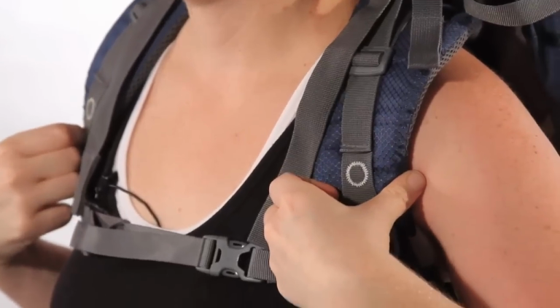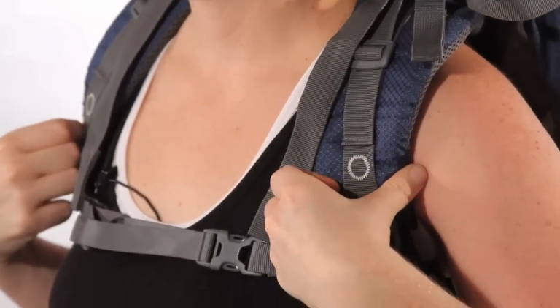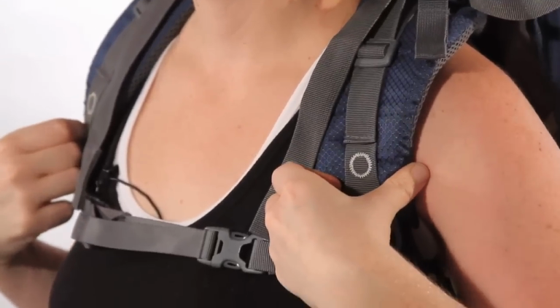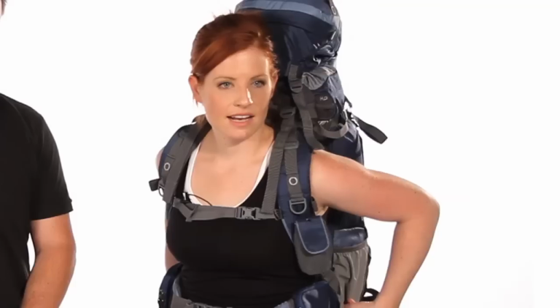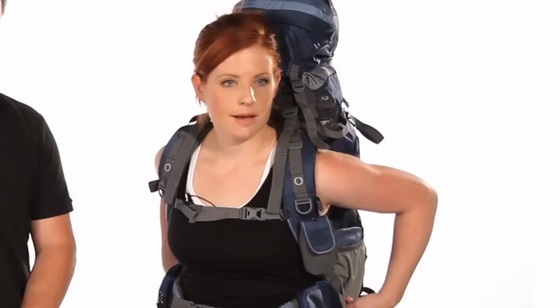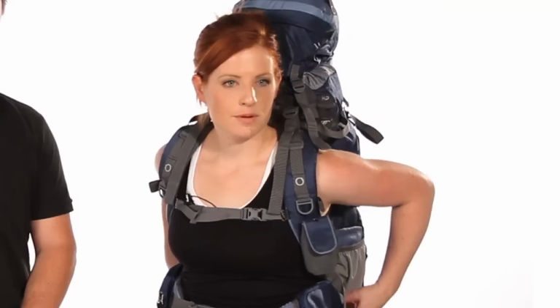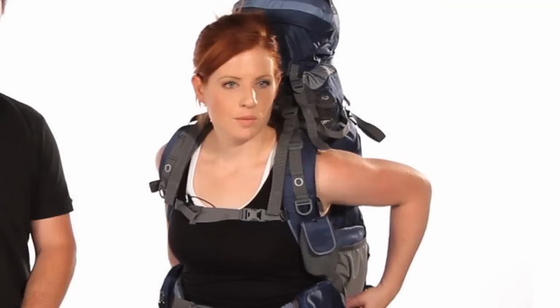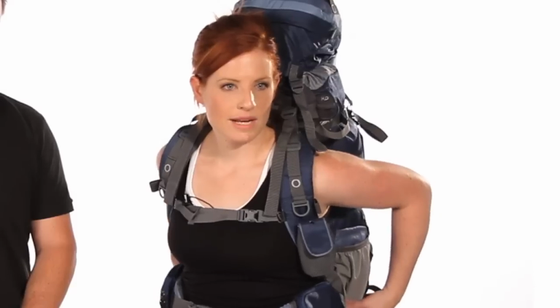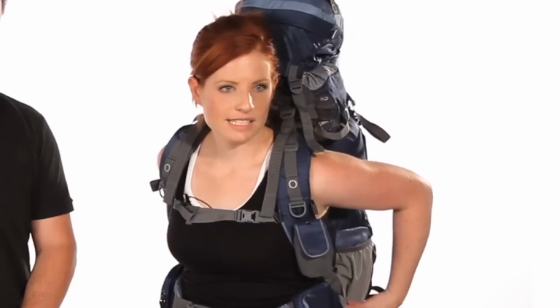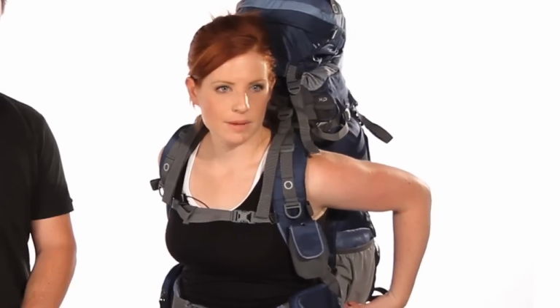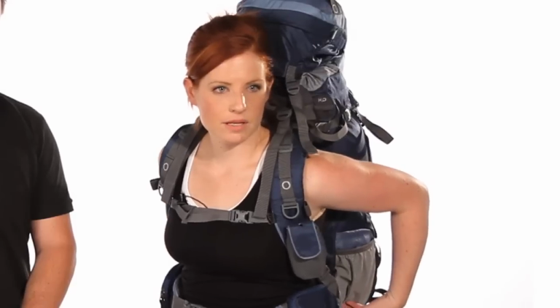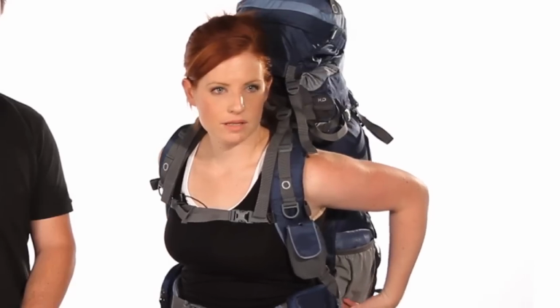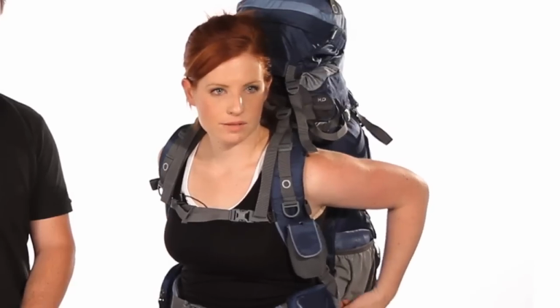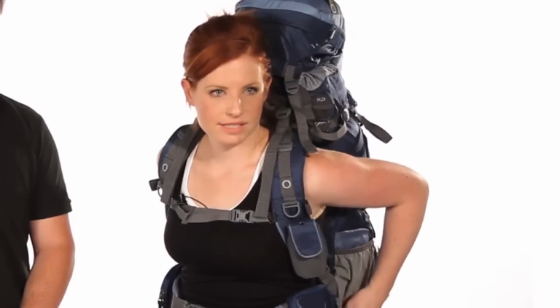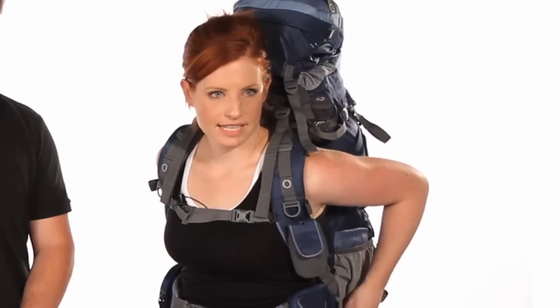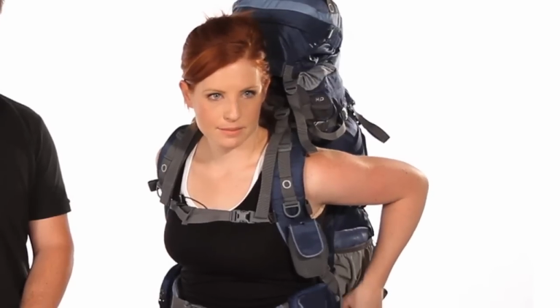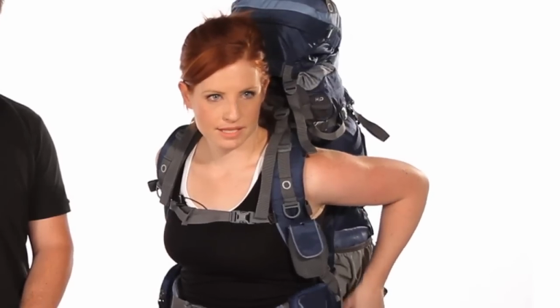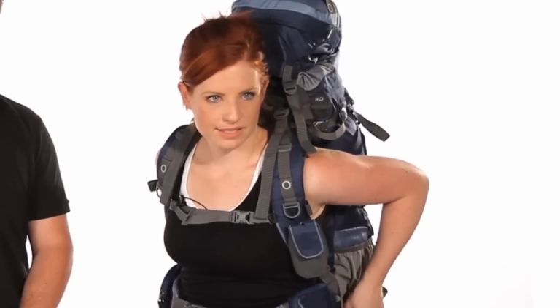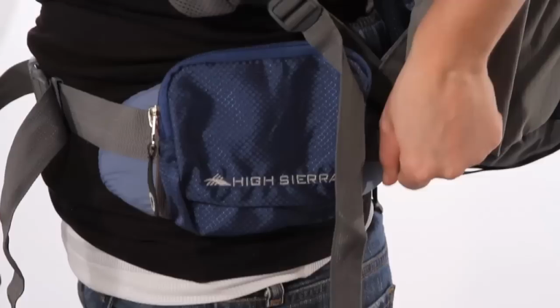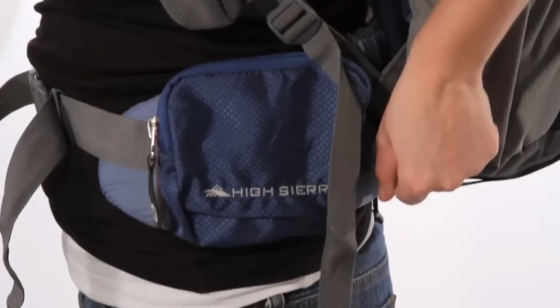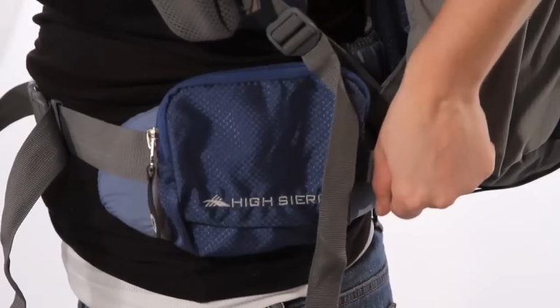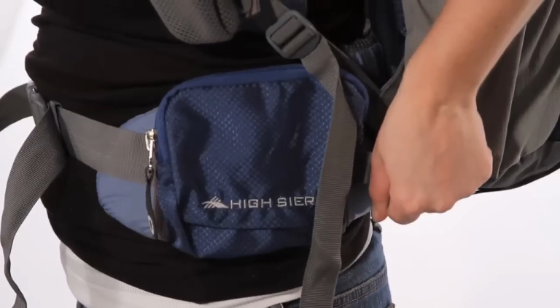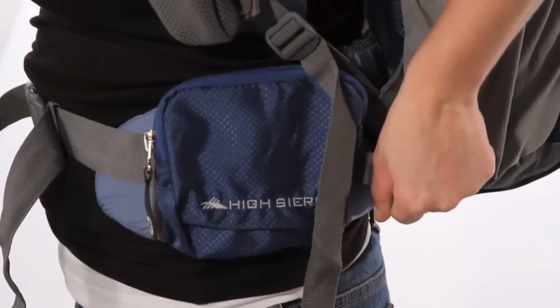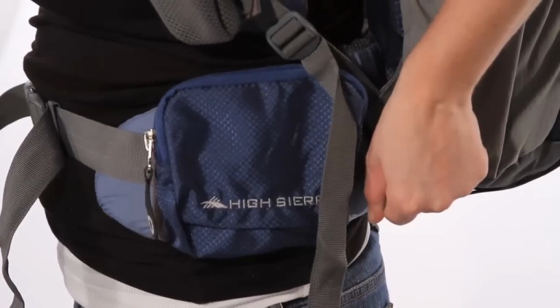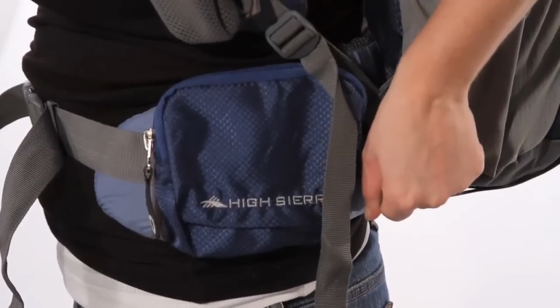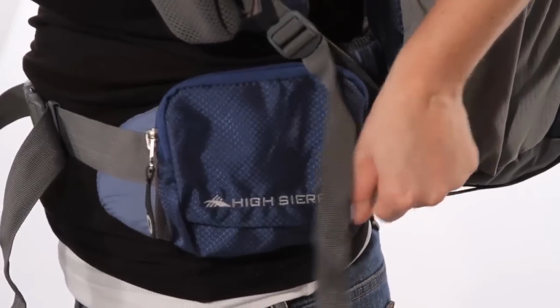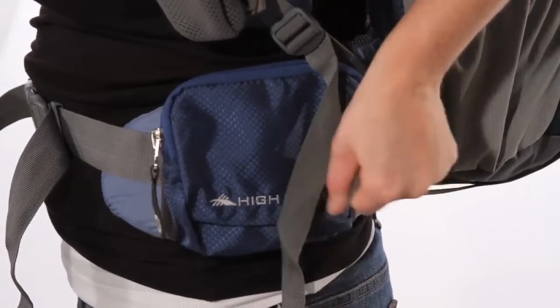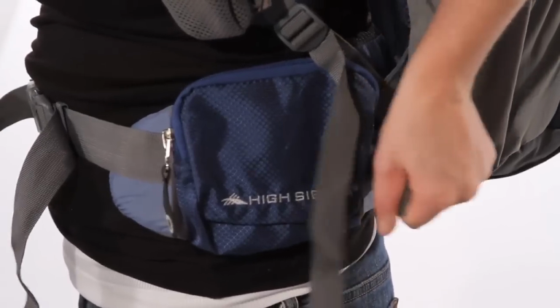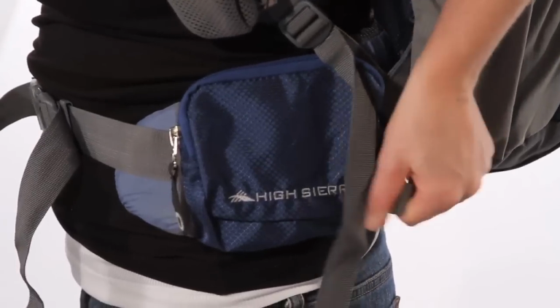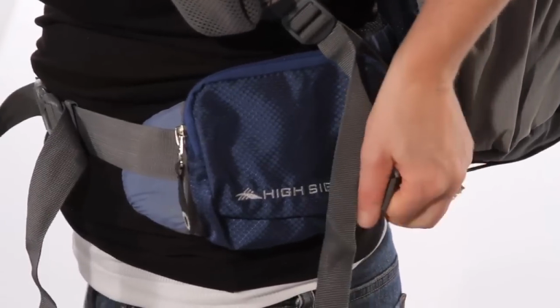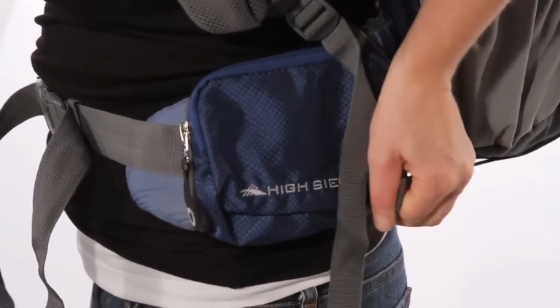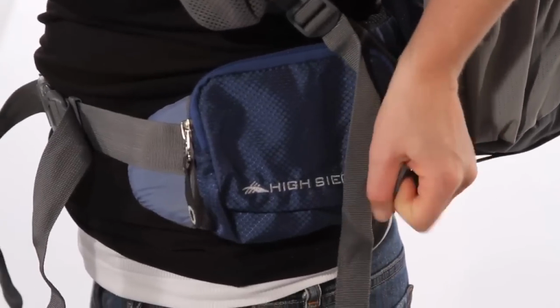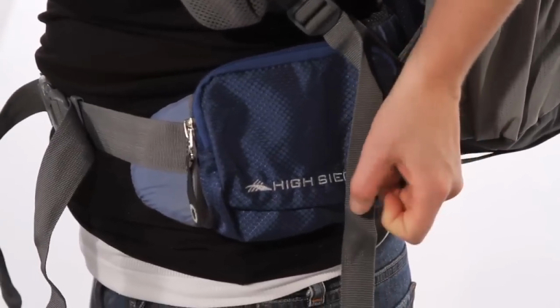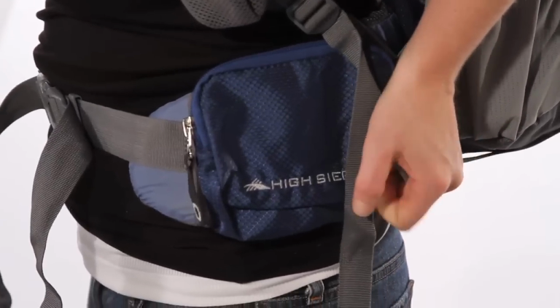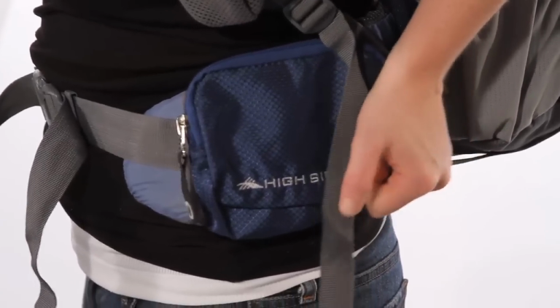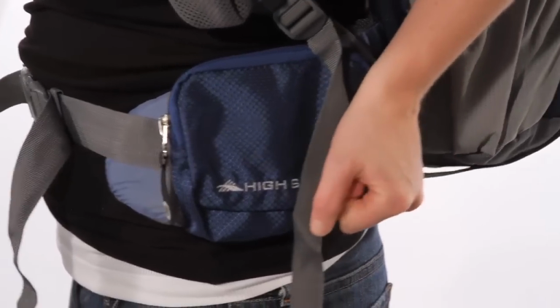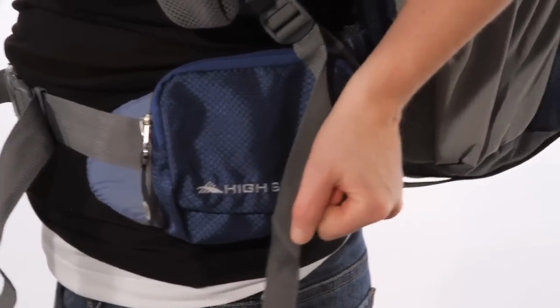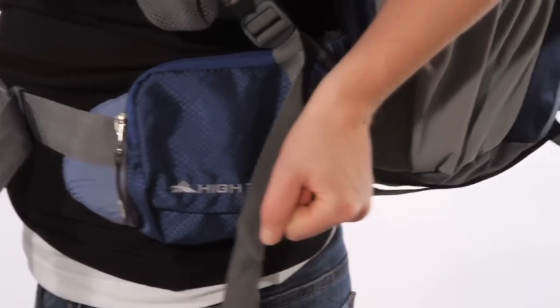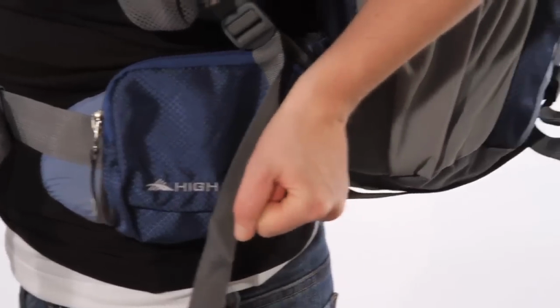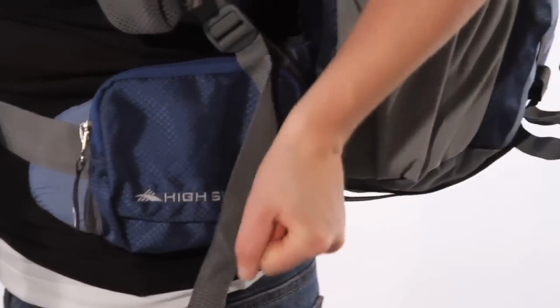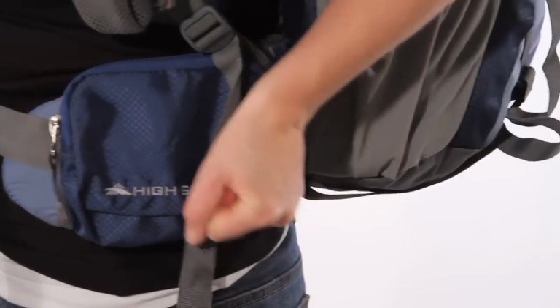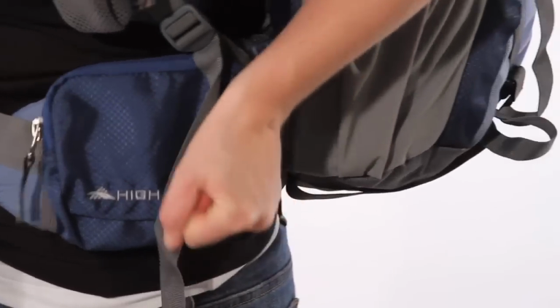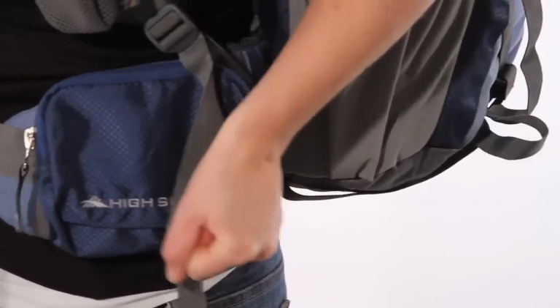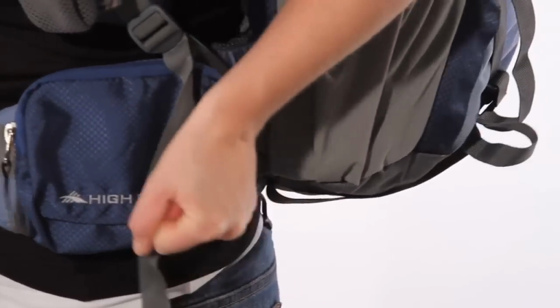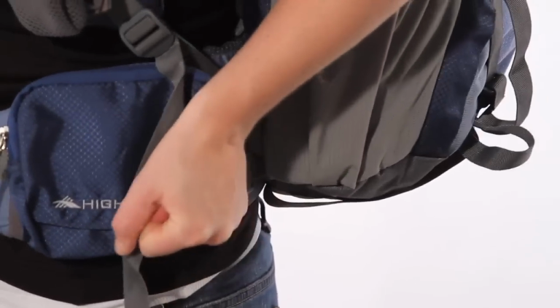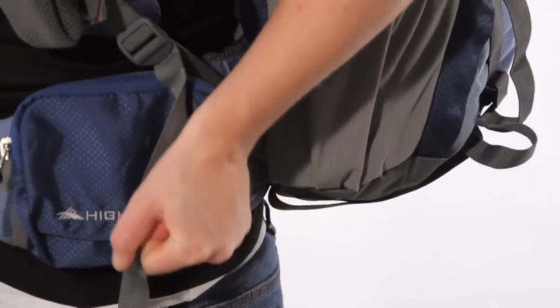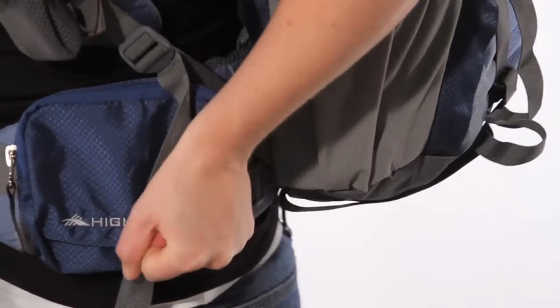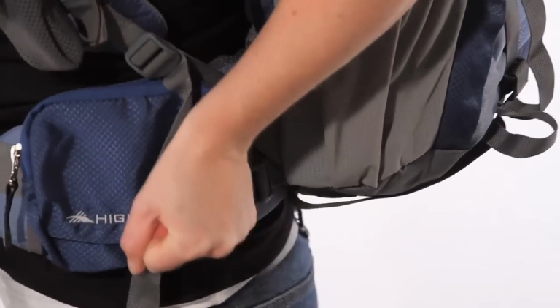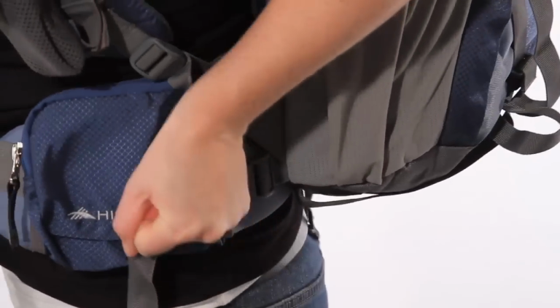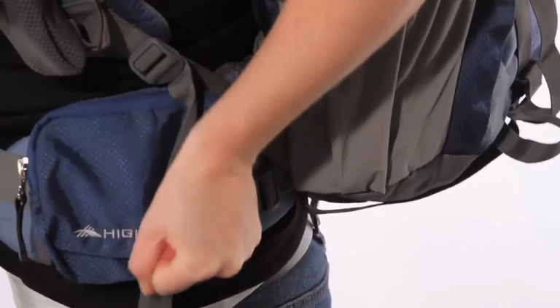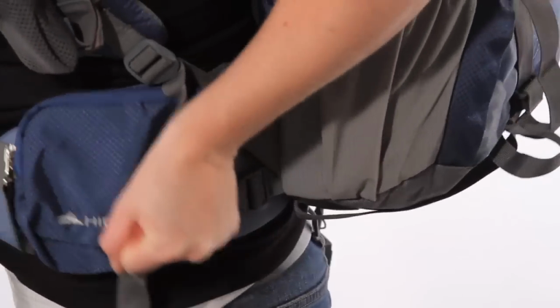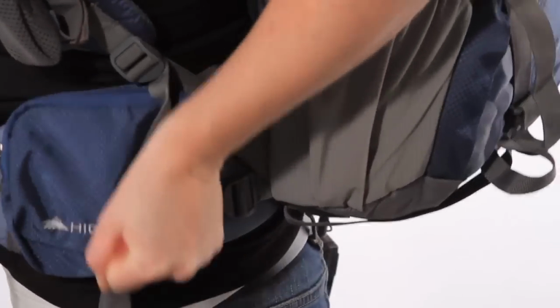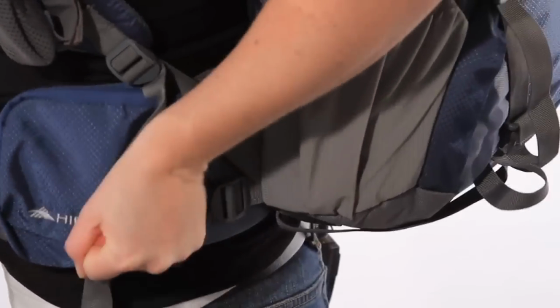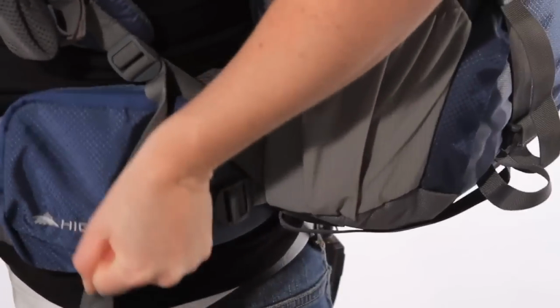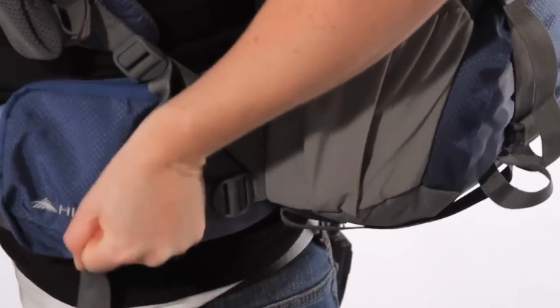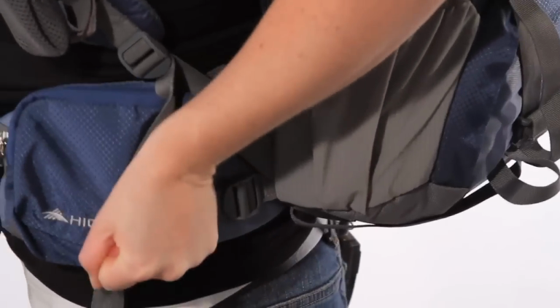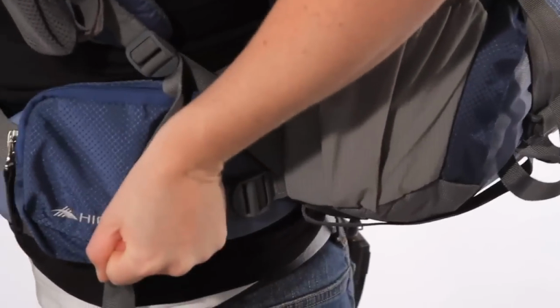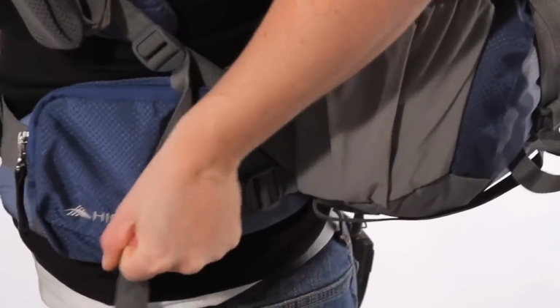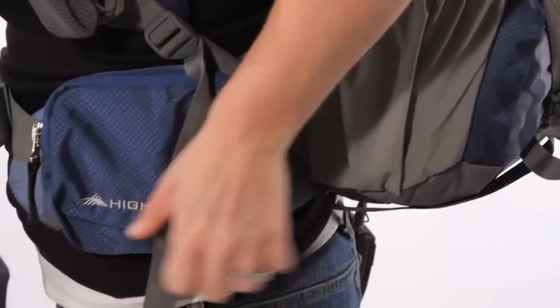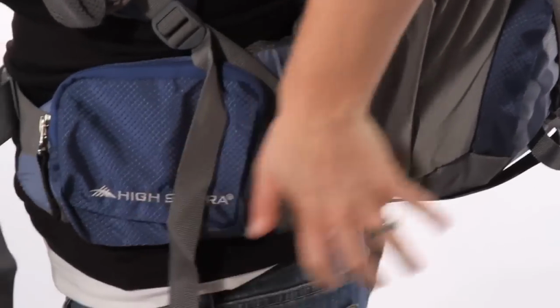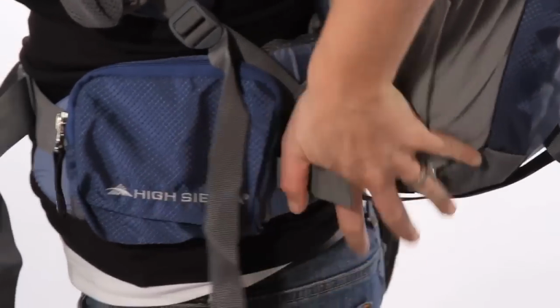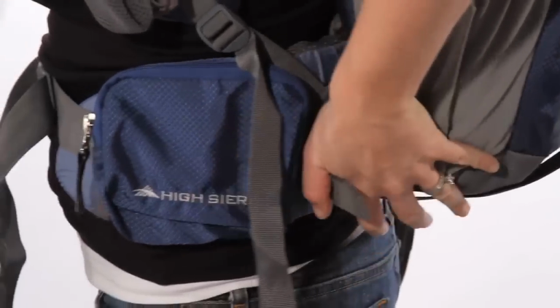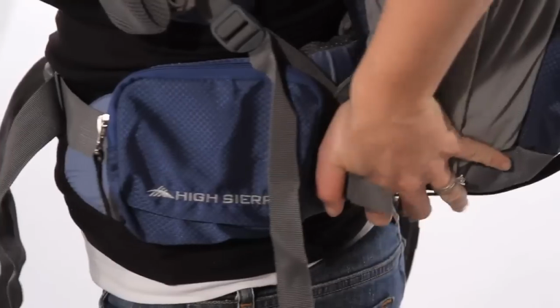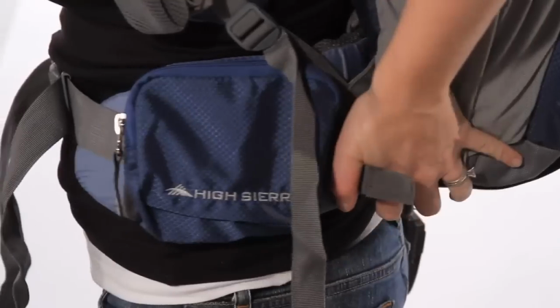Snug up your waist belt load stabilizers, also known as your anti-sway straps. They do just that — keep your pack more stable.